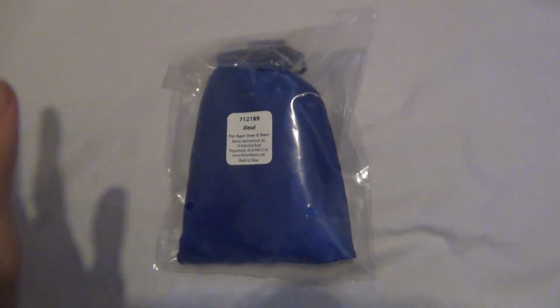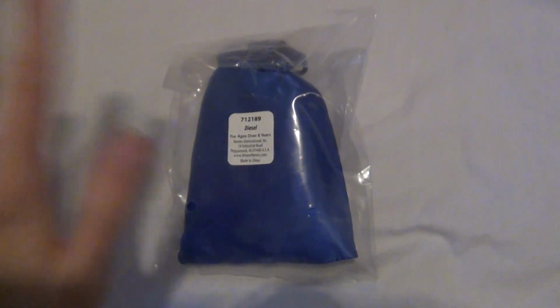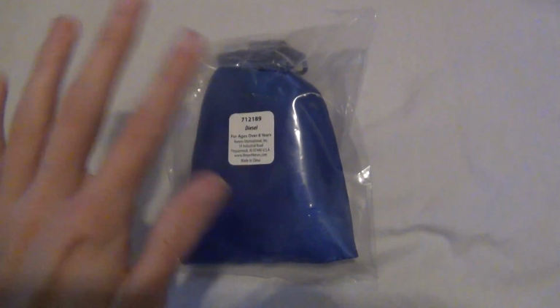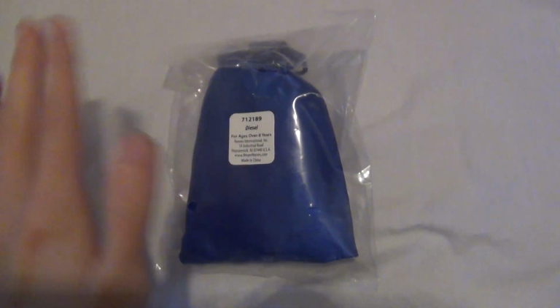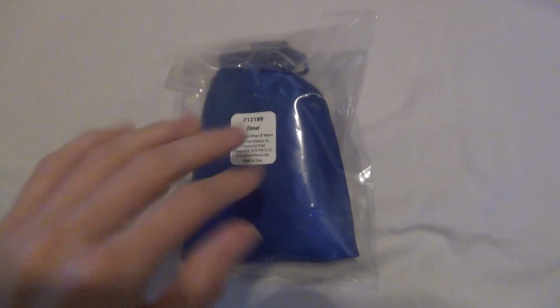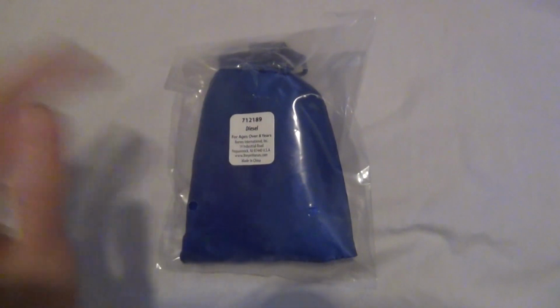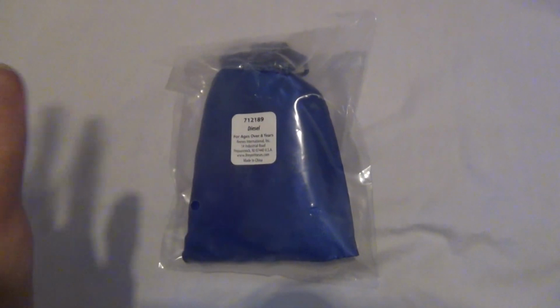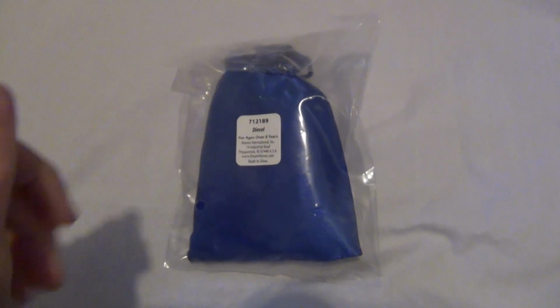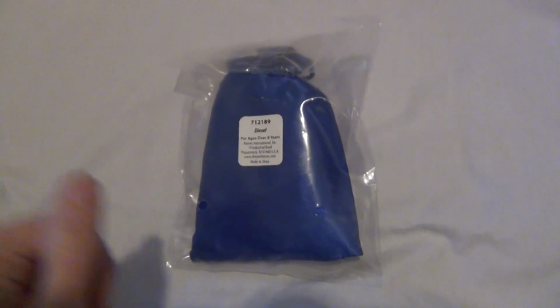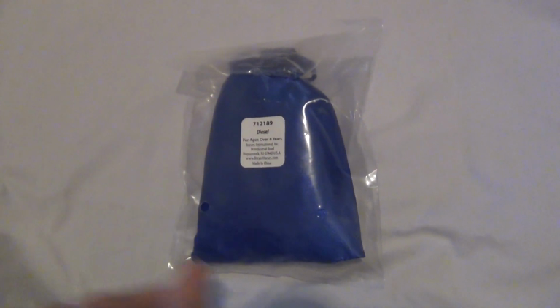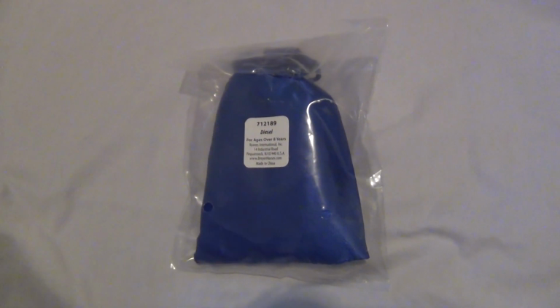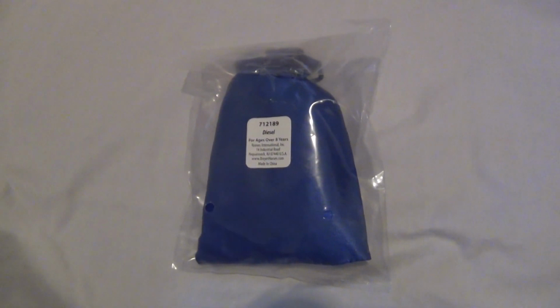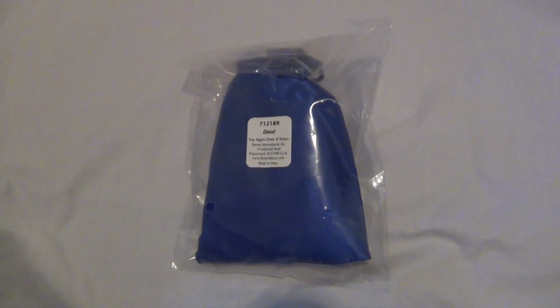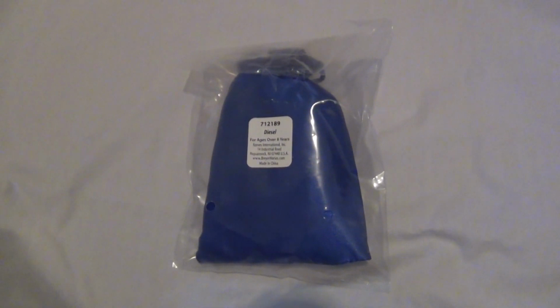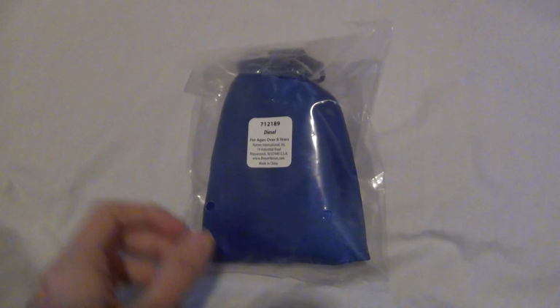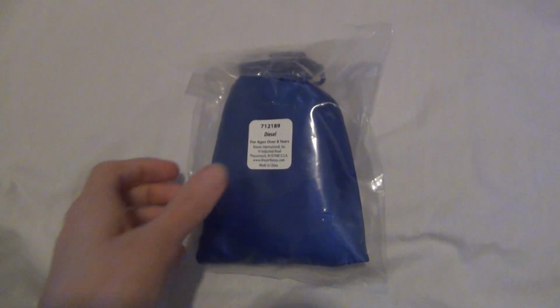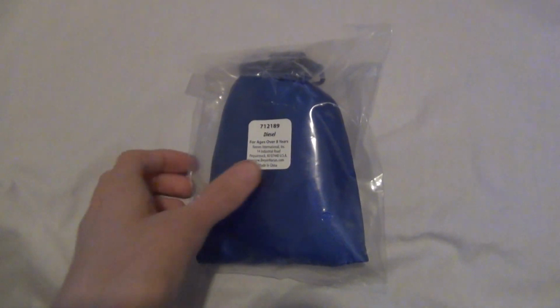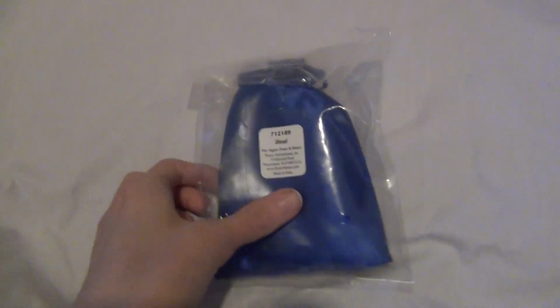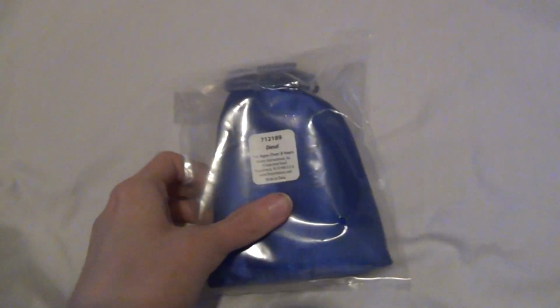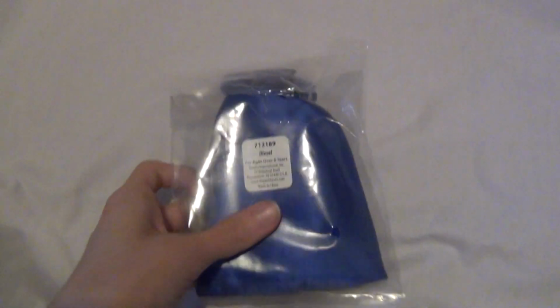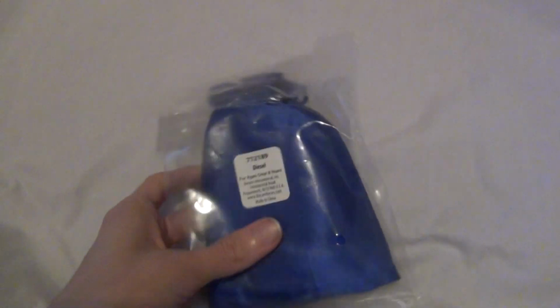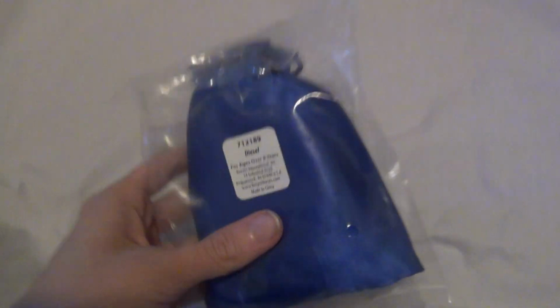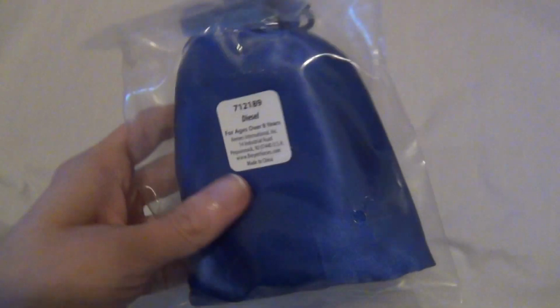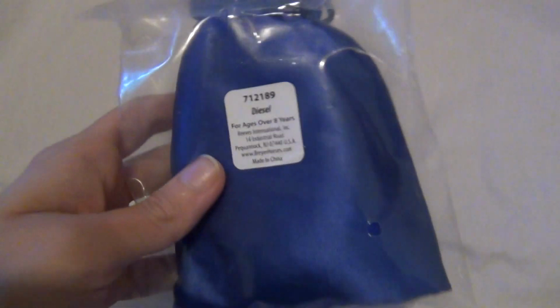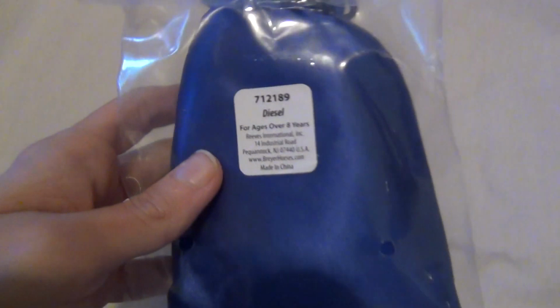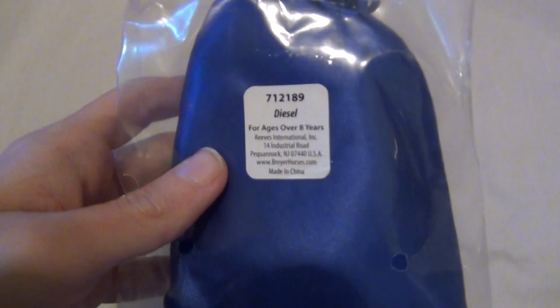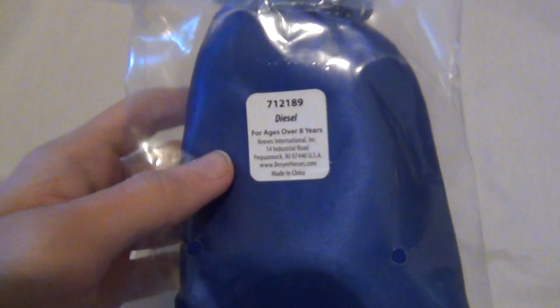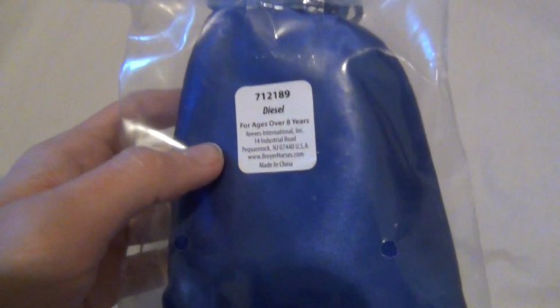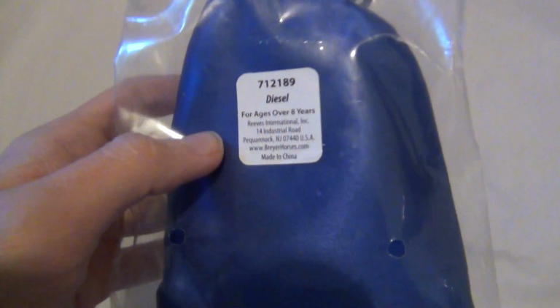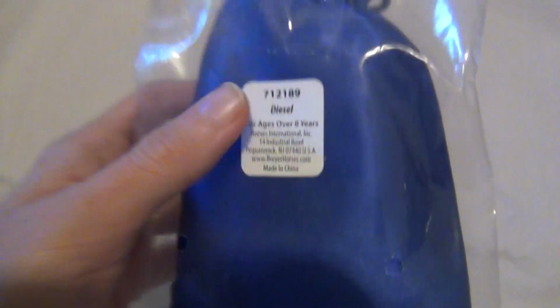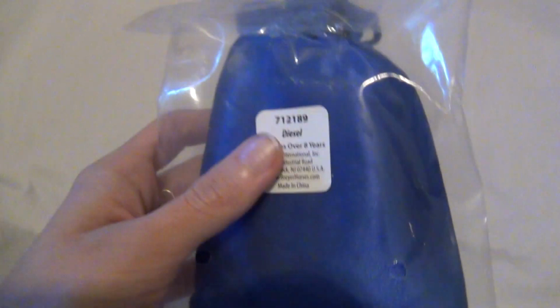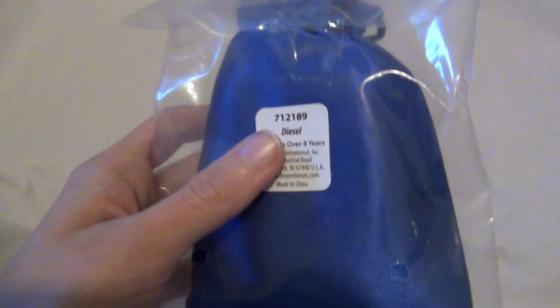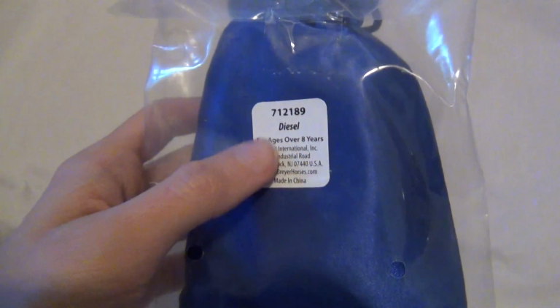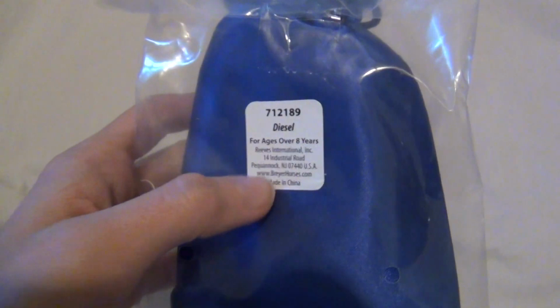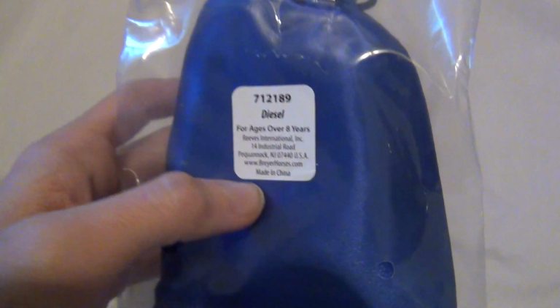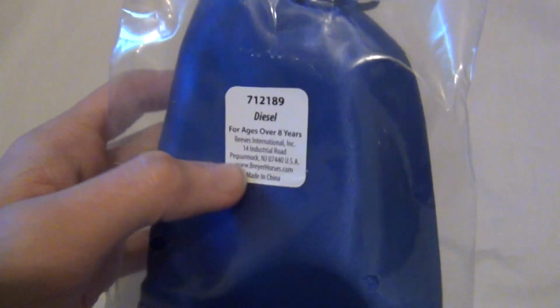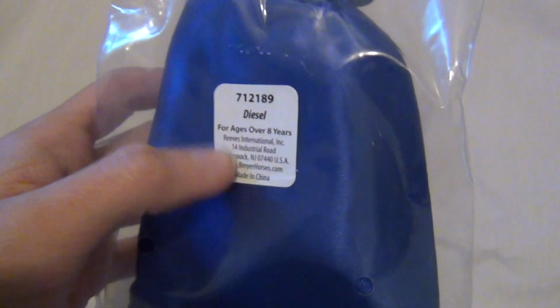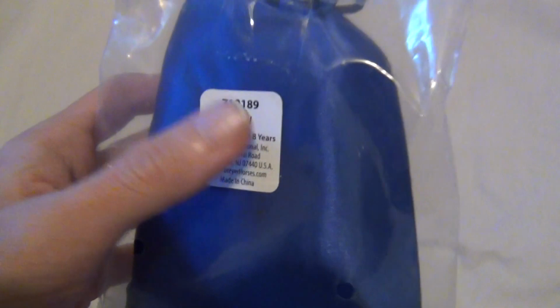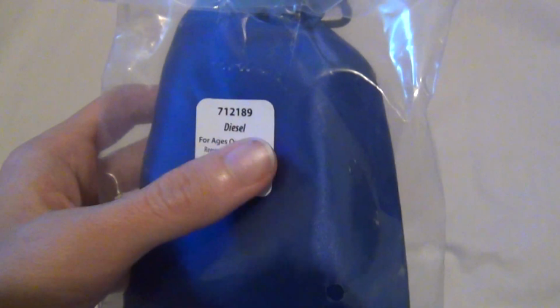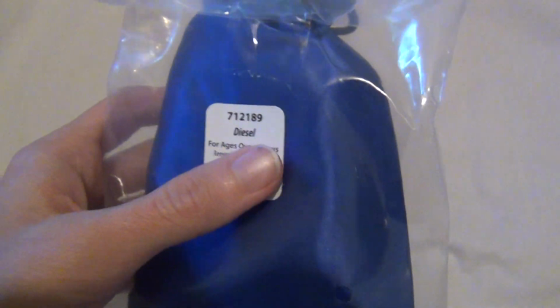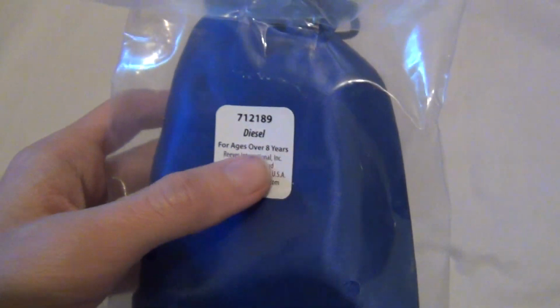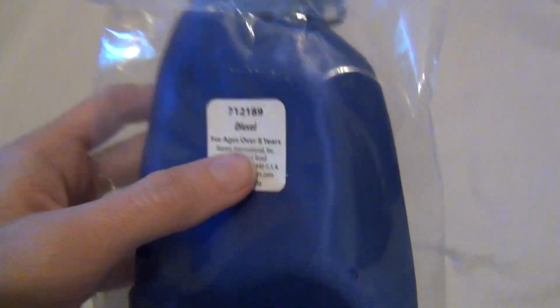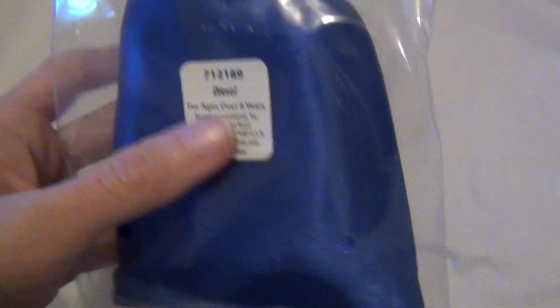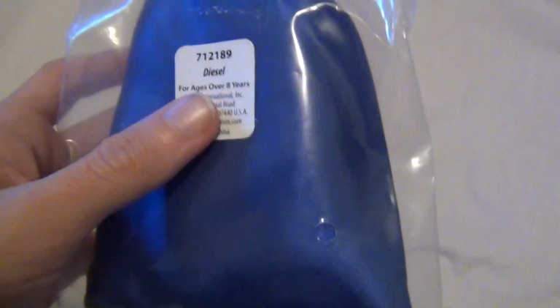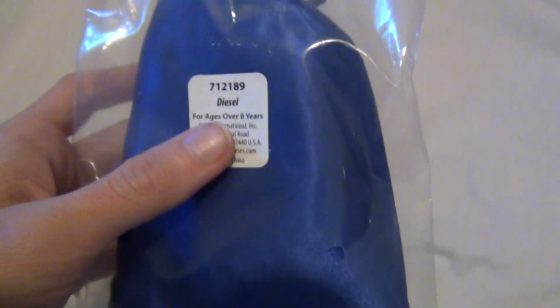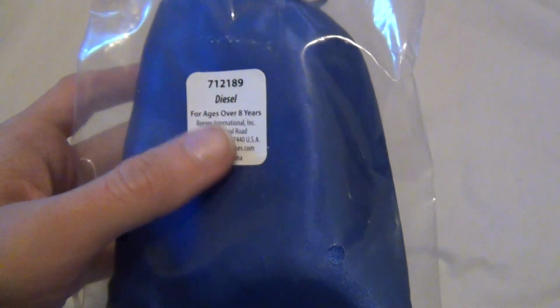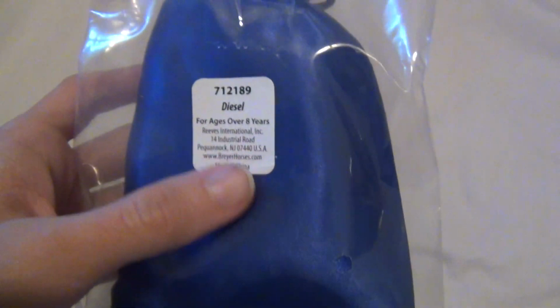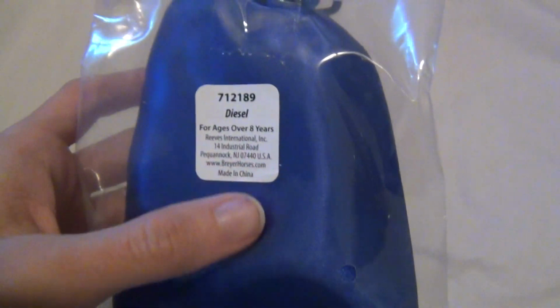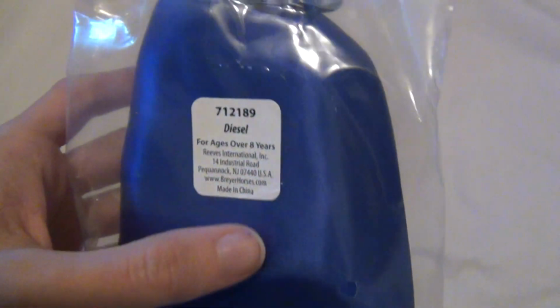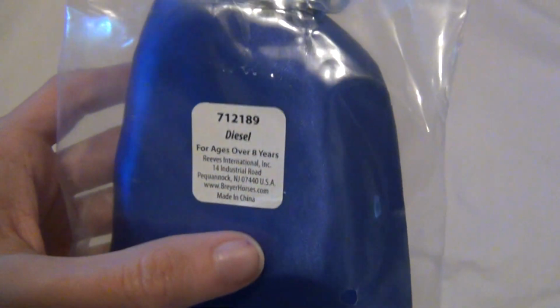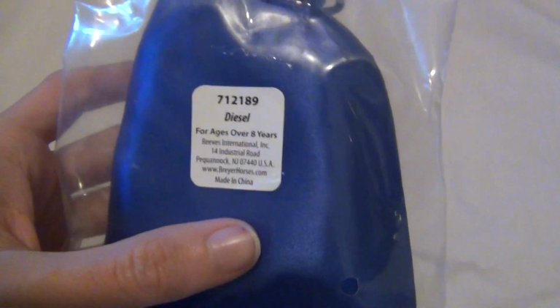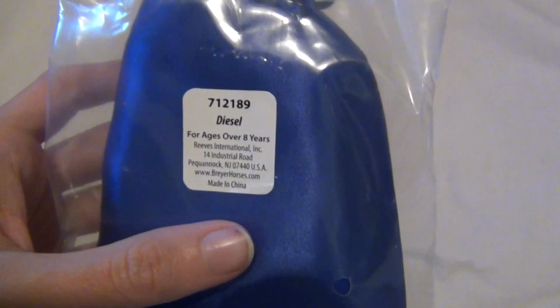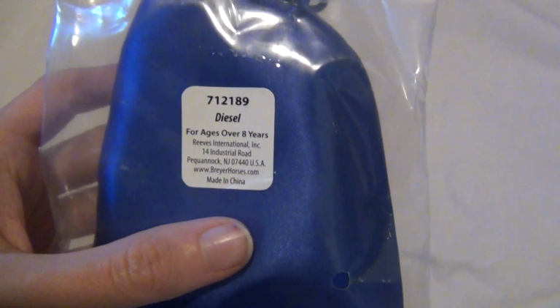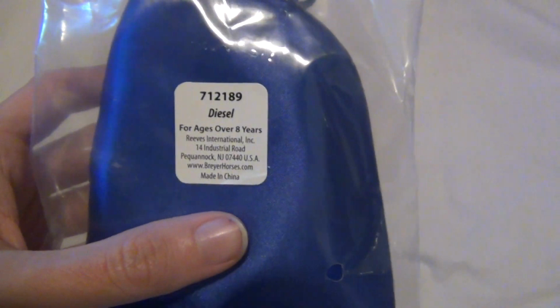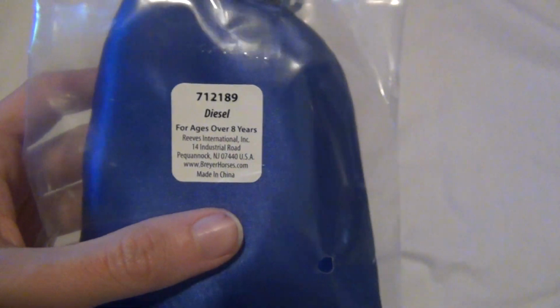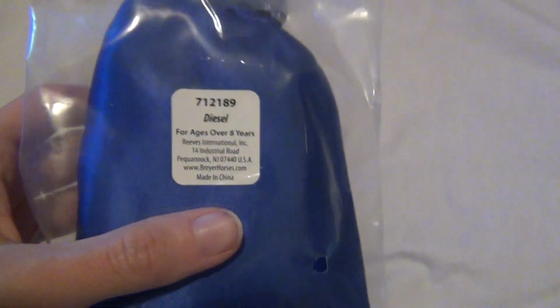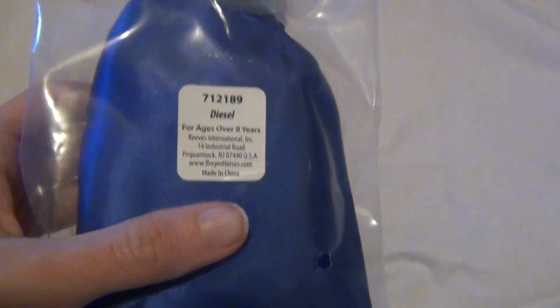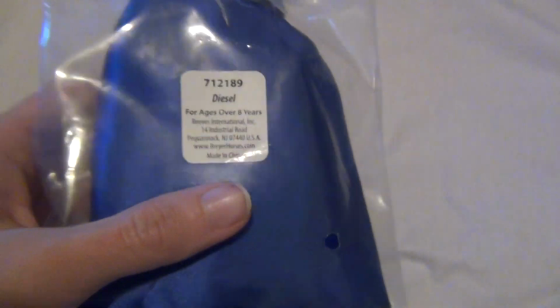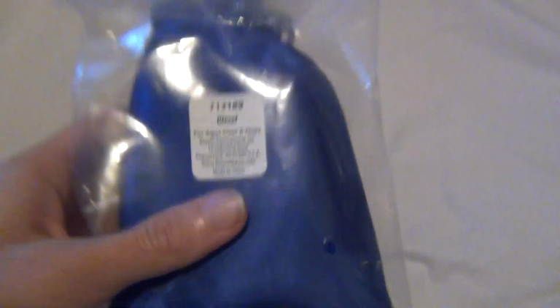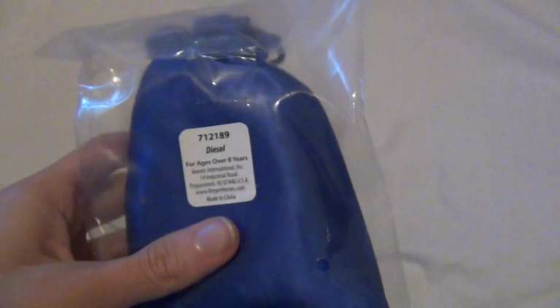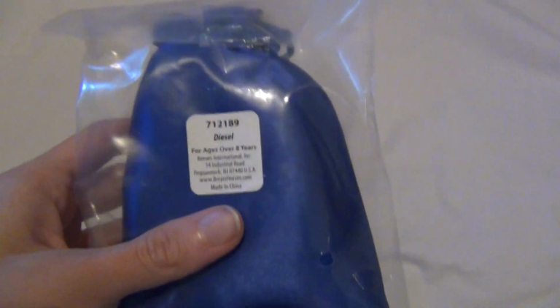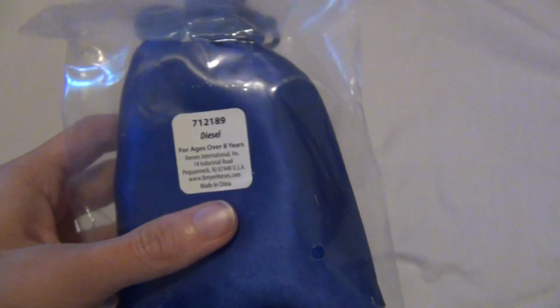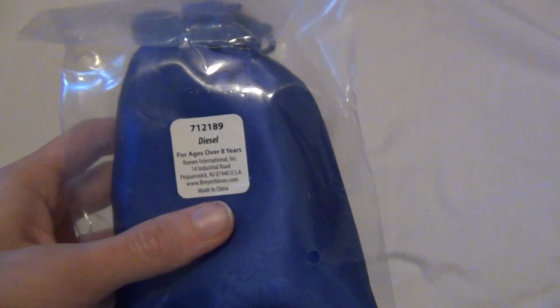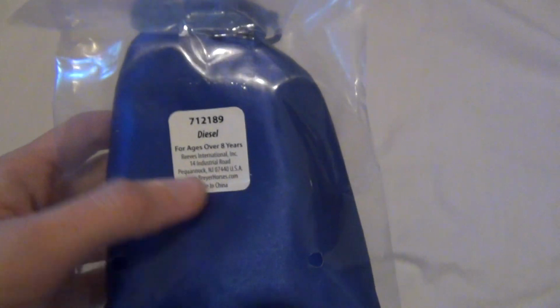Hello everyone, Stormy Strike here, and in this video we're going to be opening up what I believe is the fourth release of Stable Mate Club.